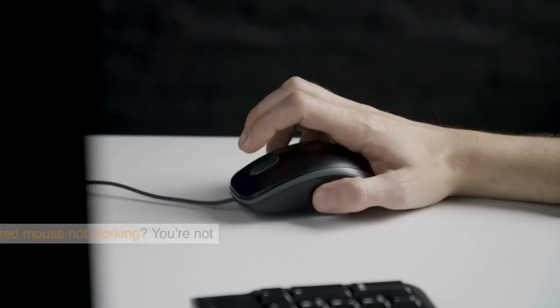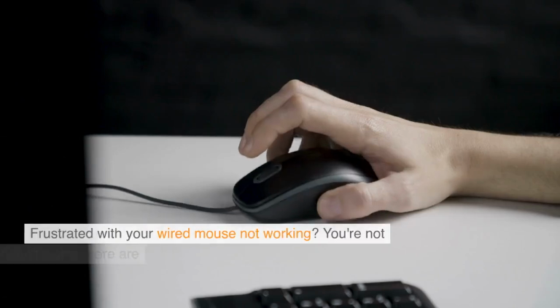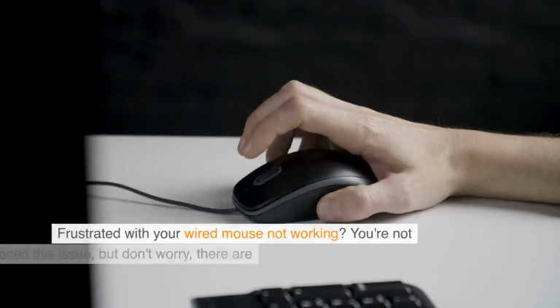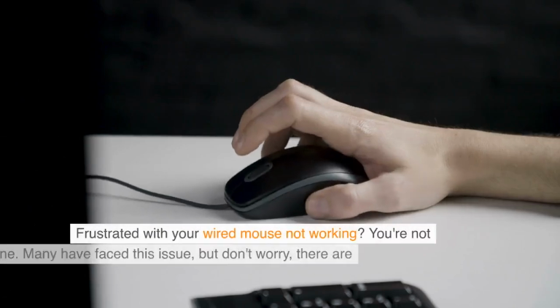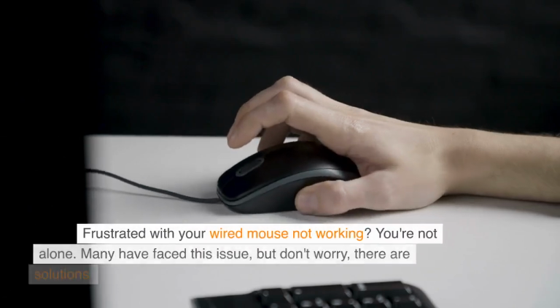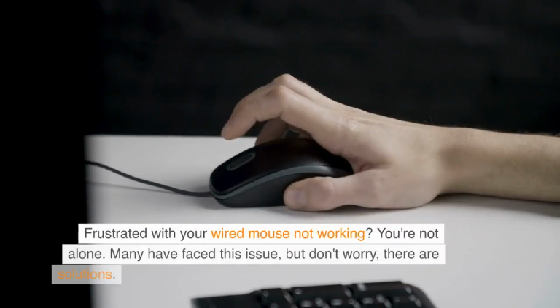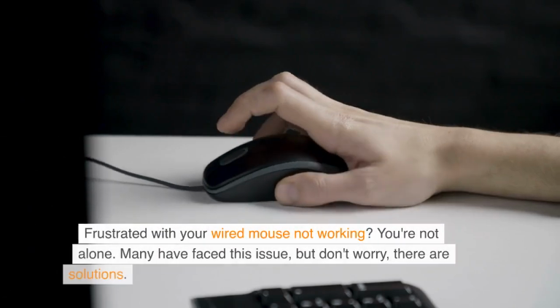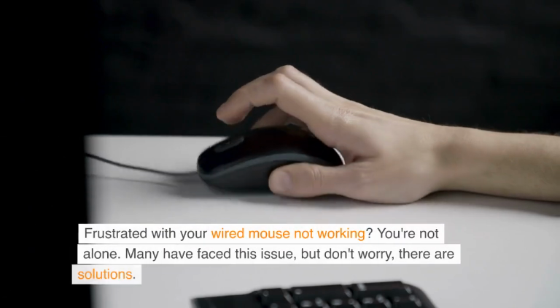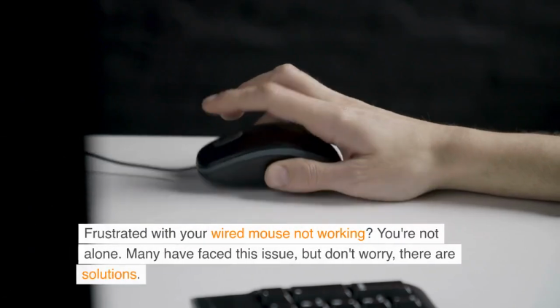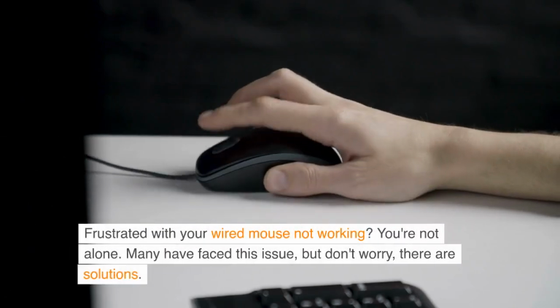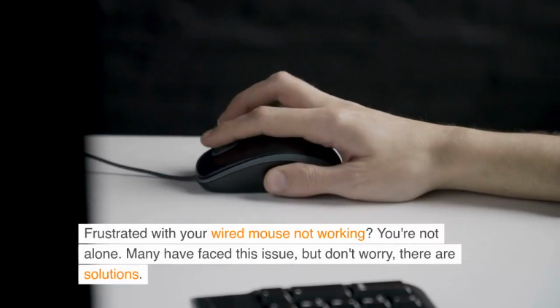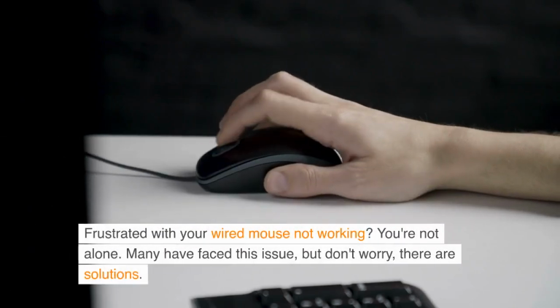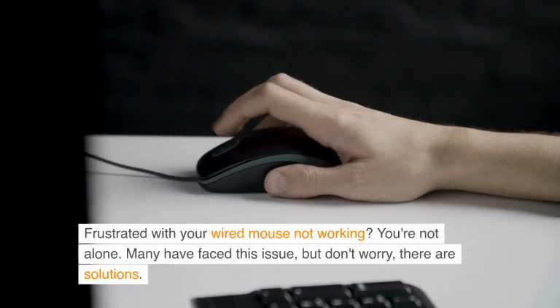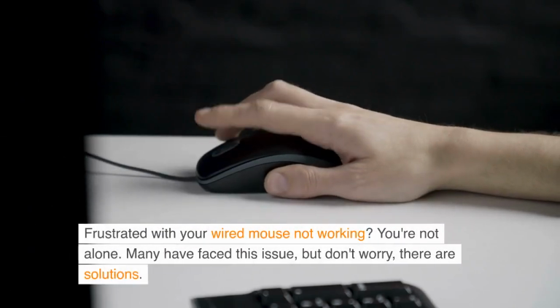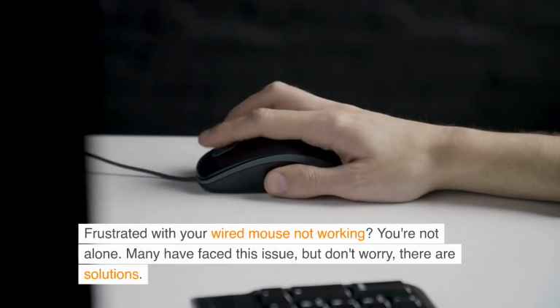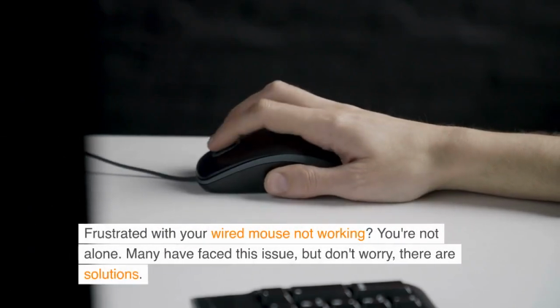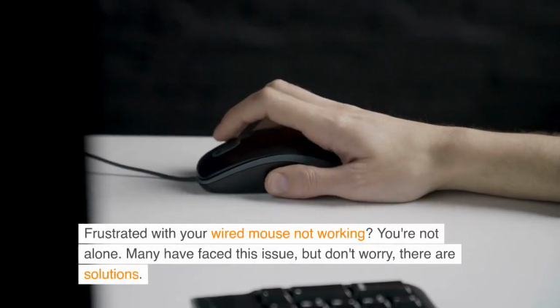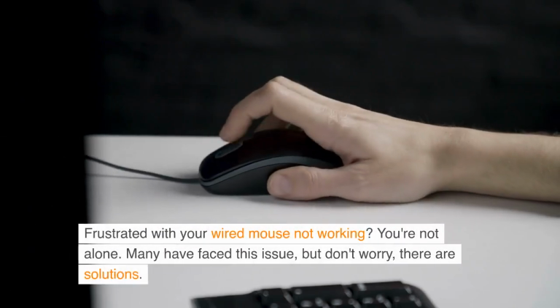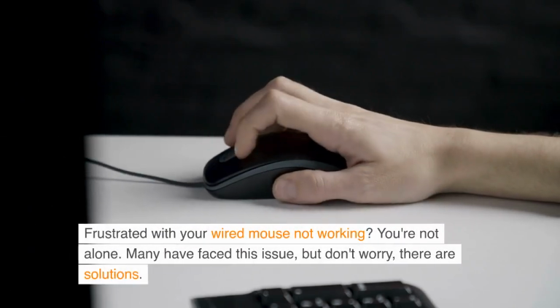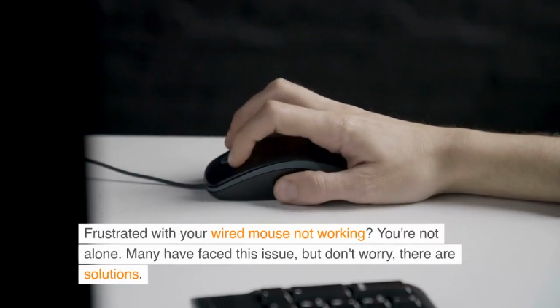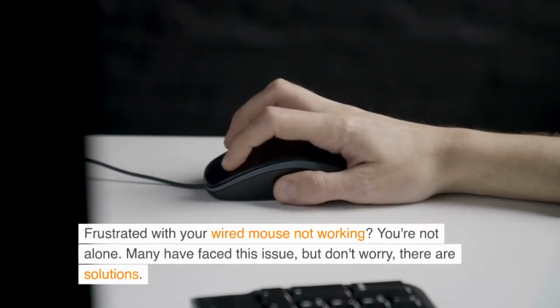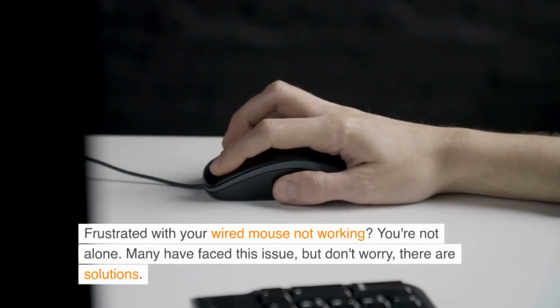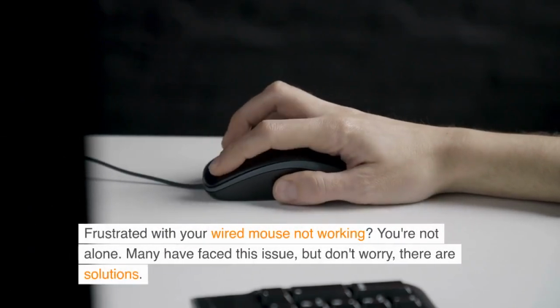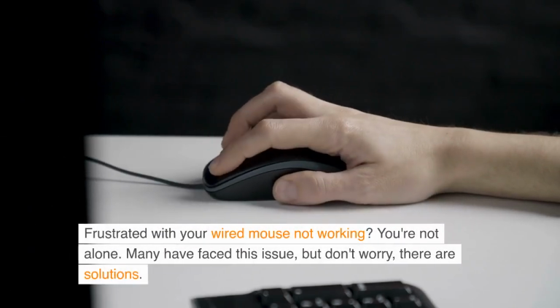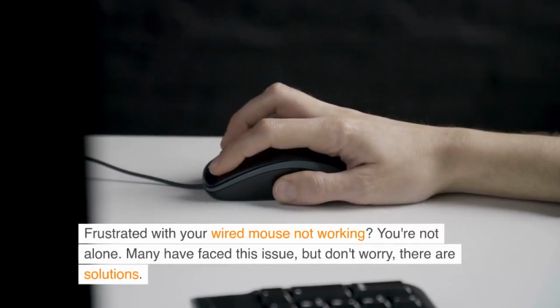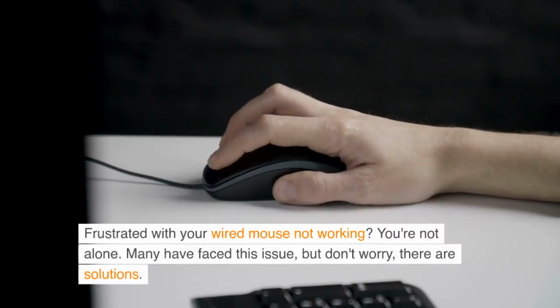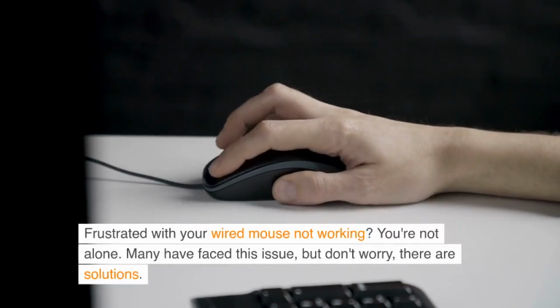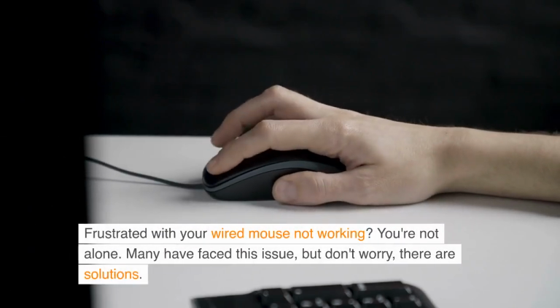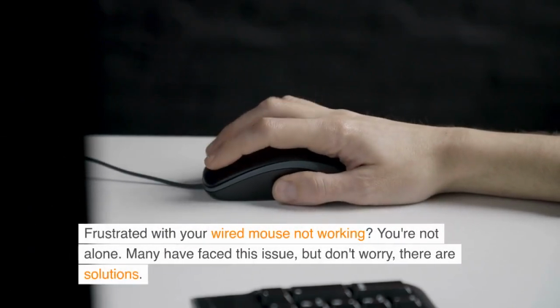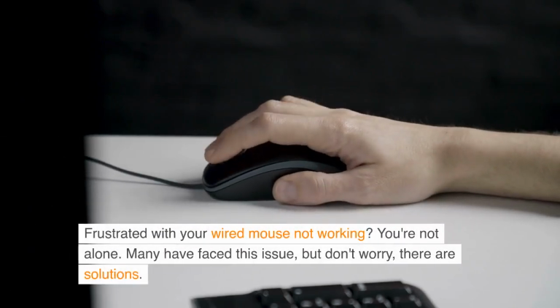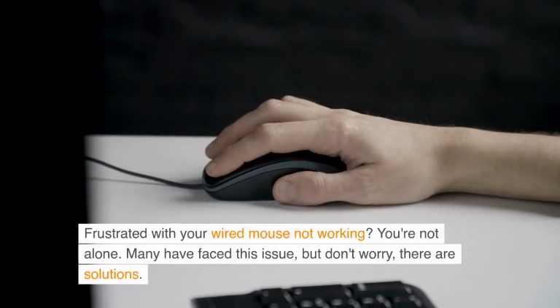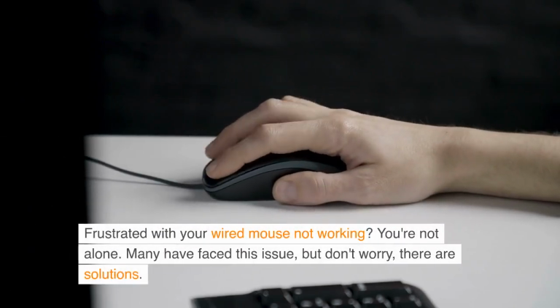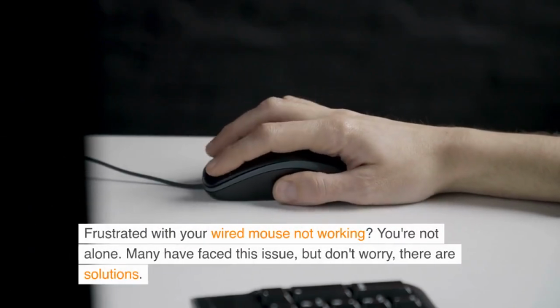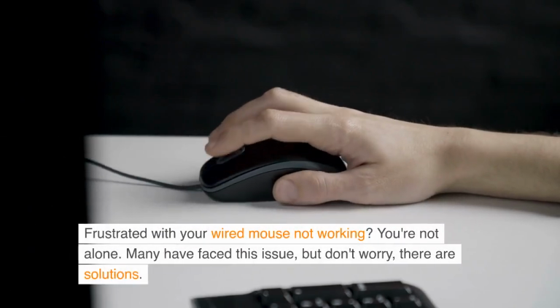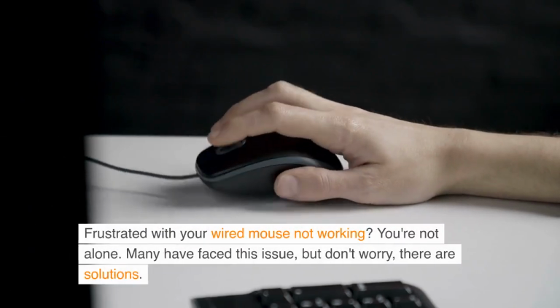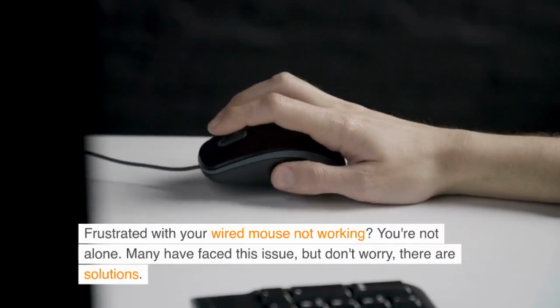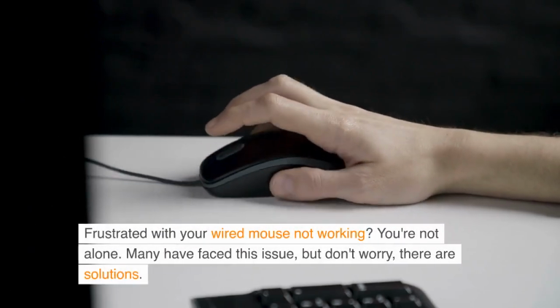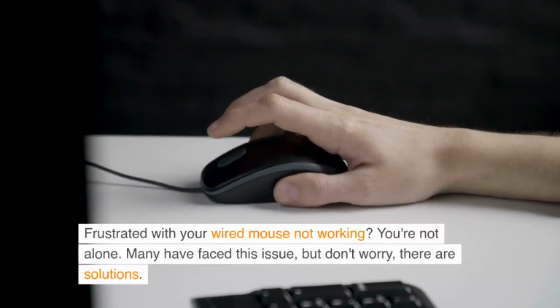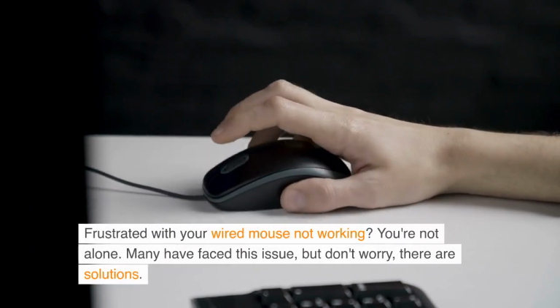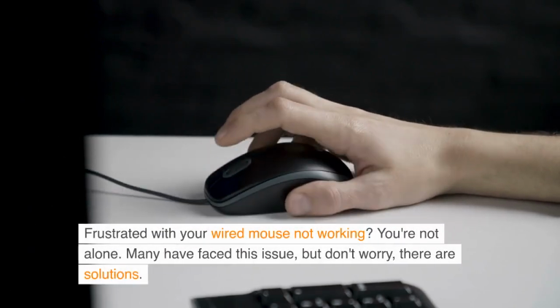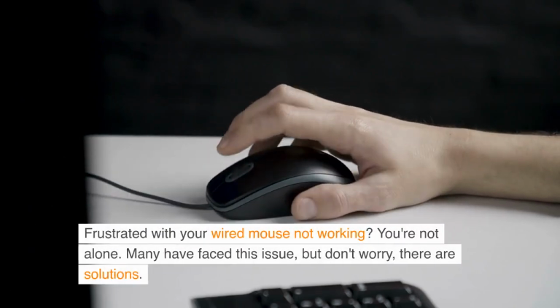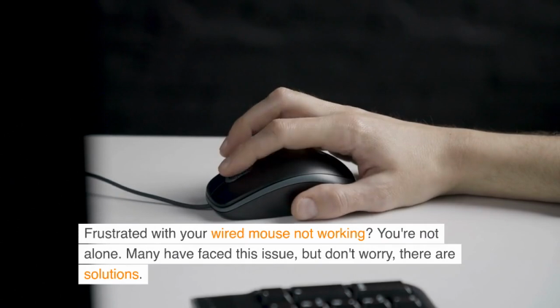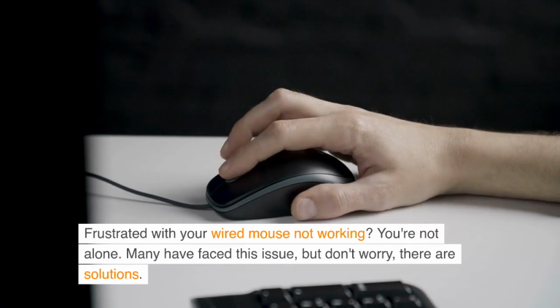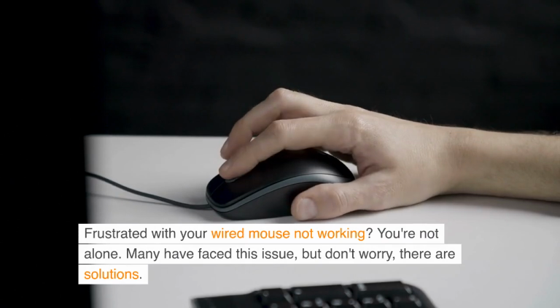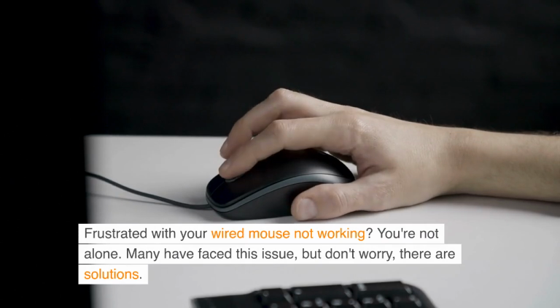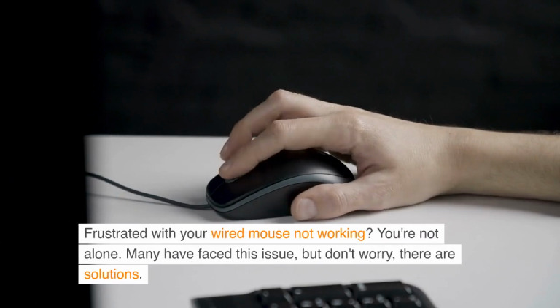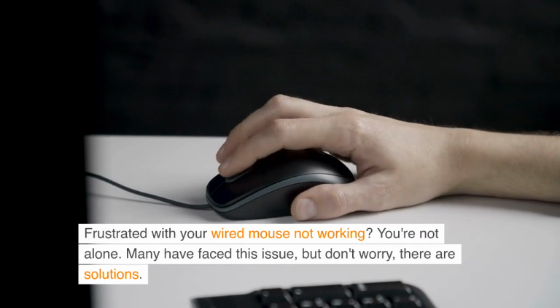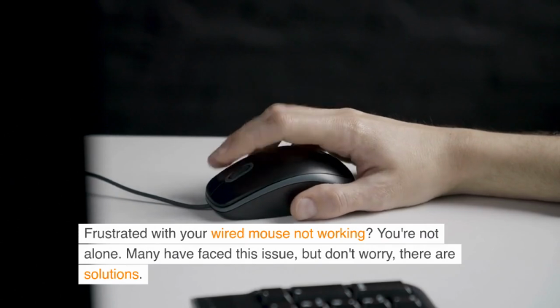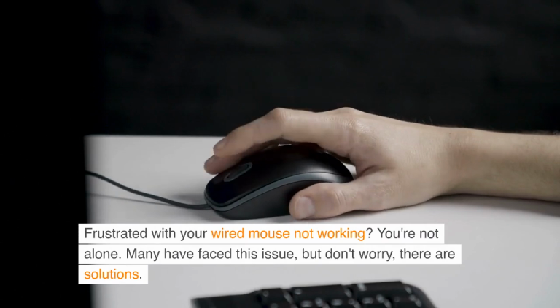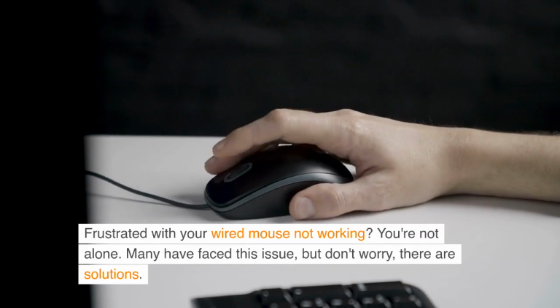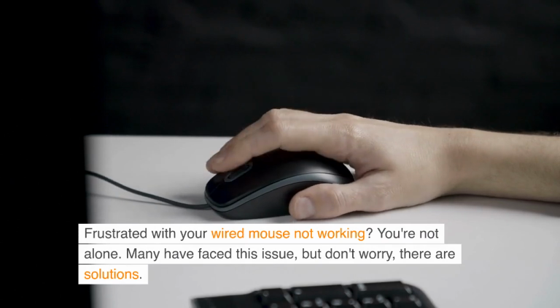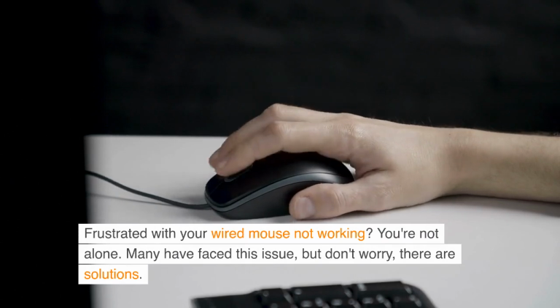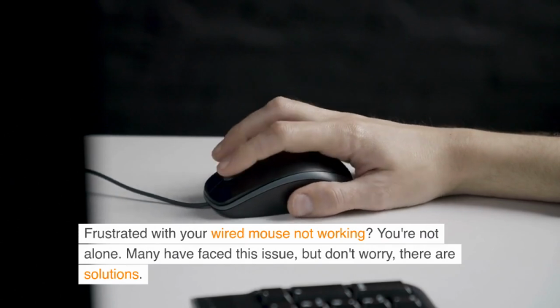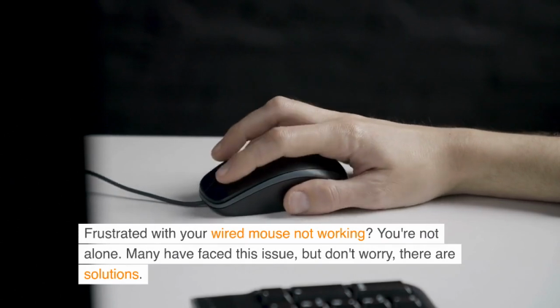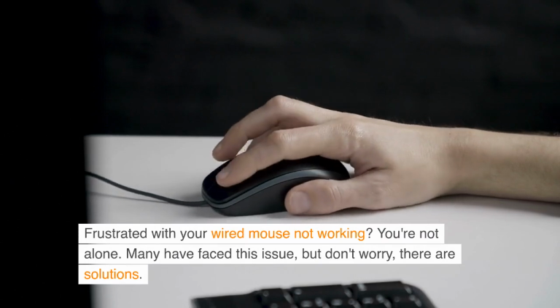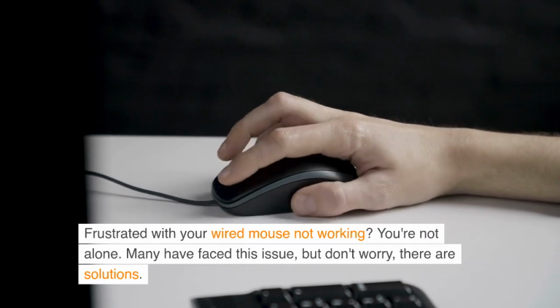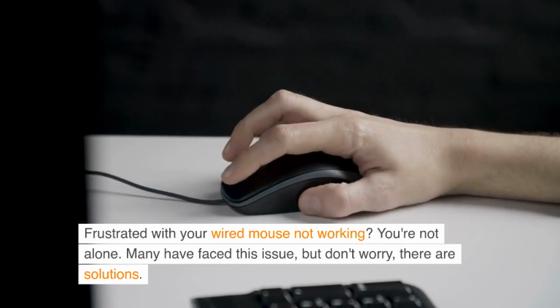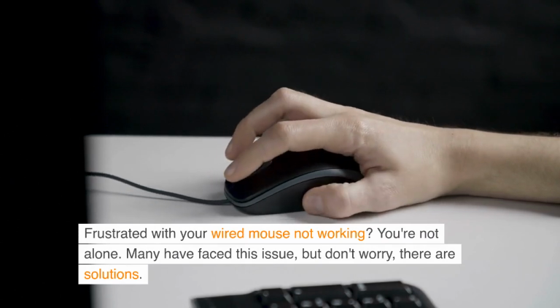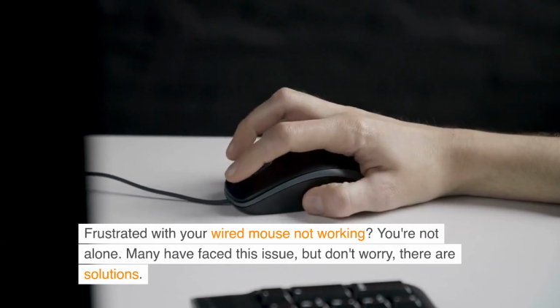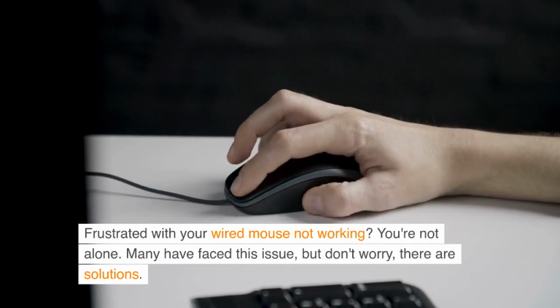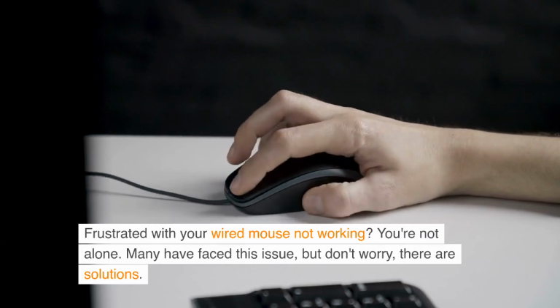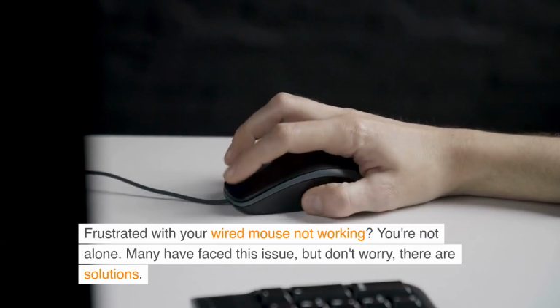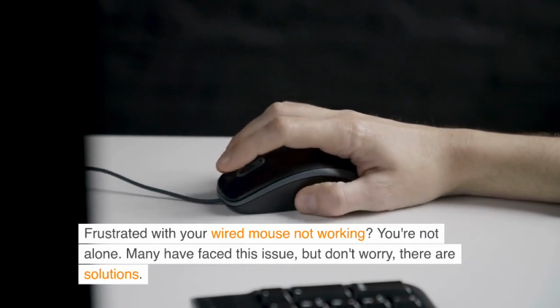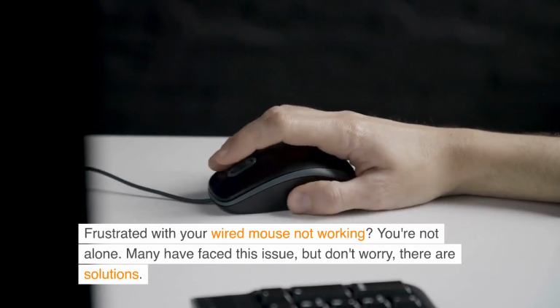Frustrated with your wired mouse not working? You're not alone. Many have faced this issue, but don't worry, there are solutions.